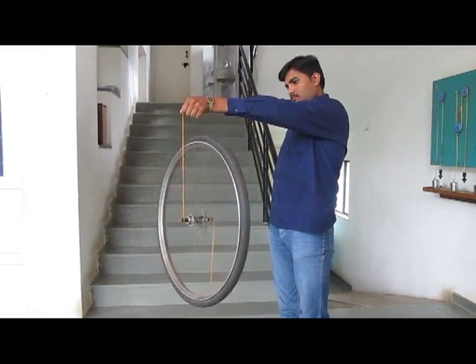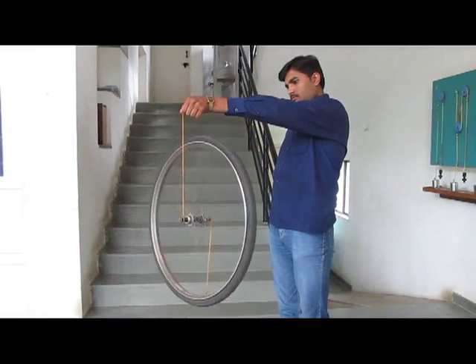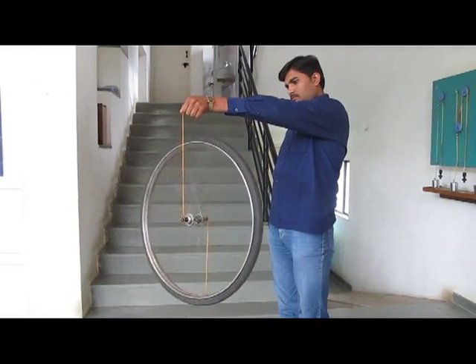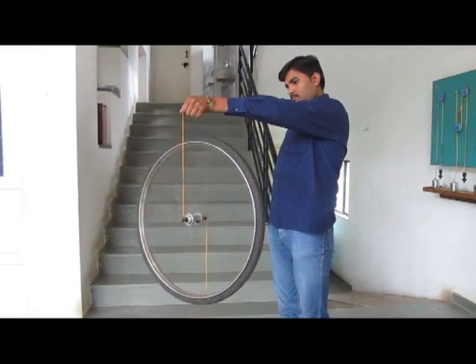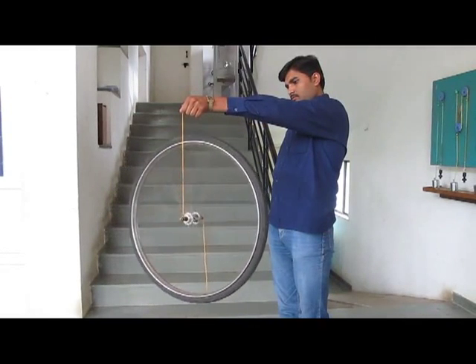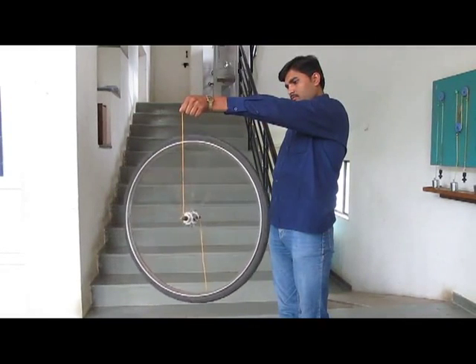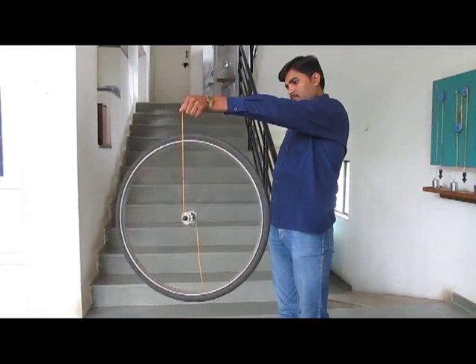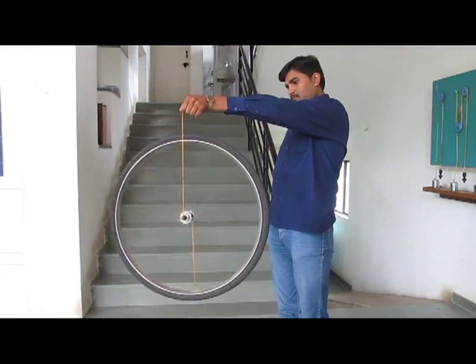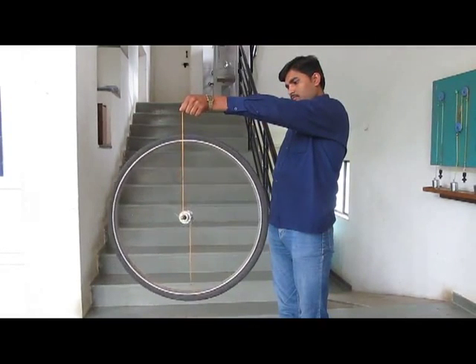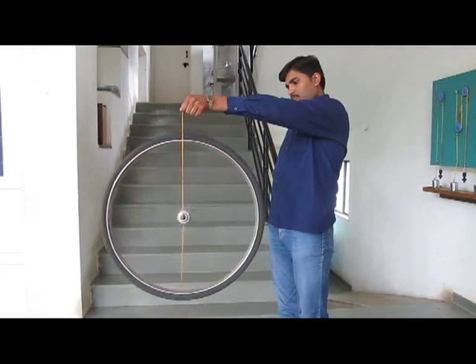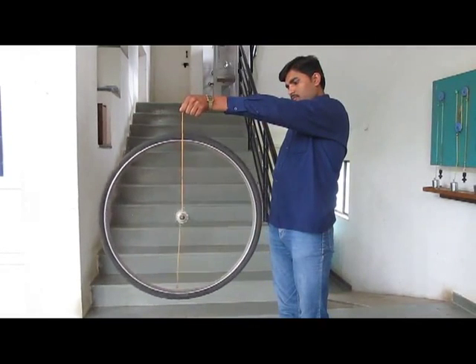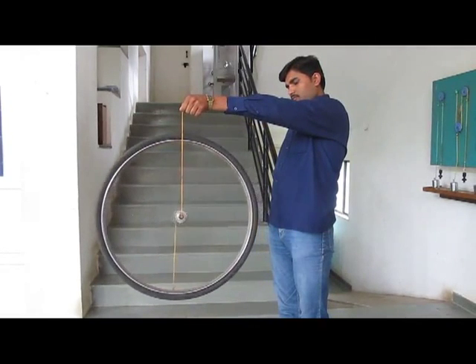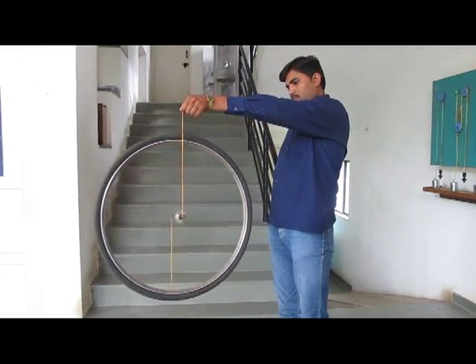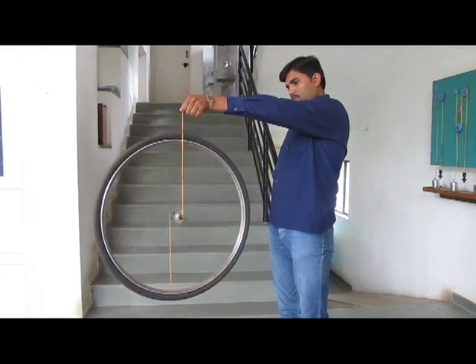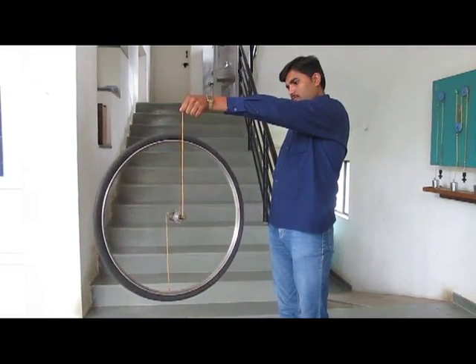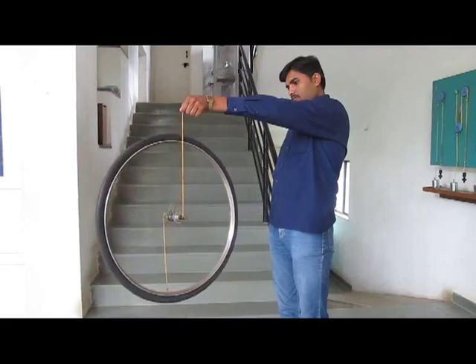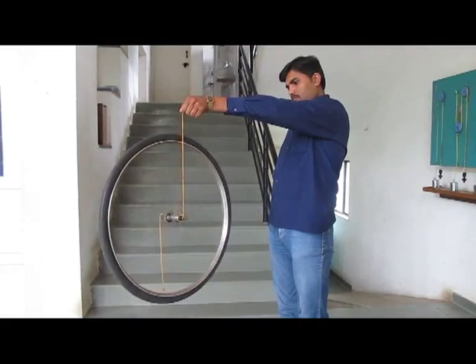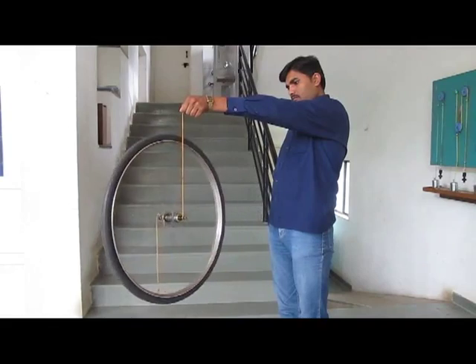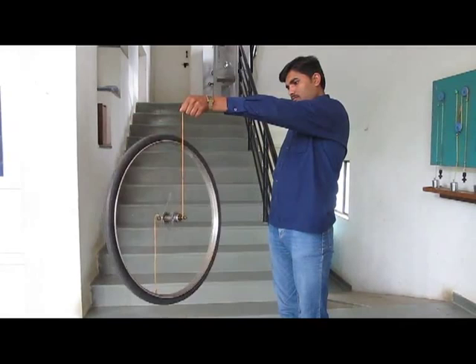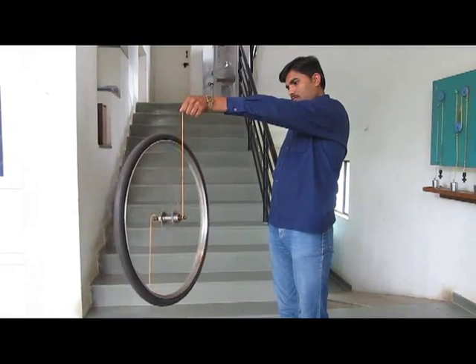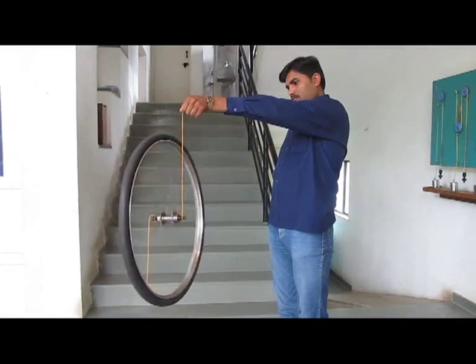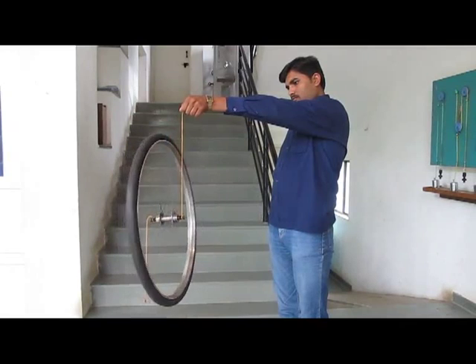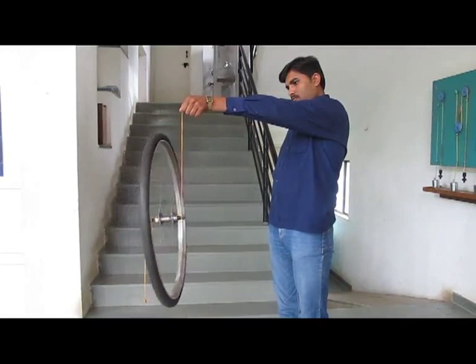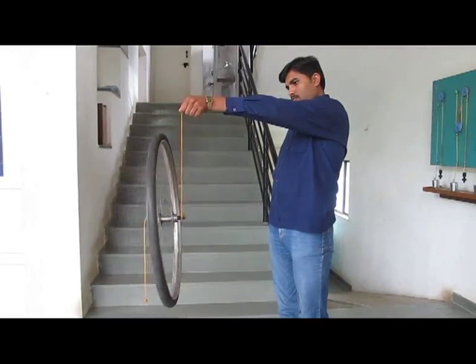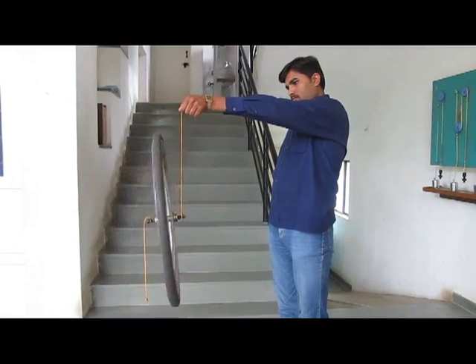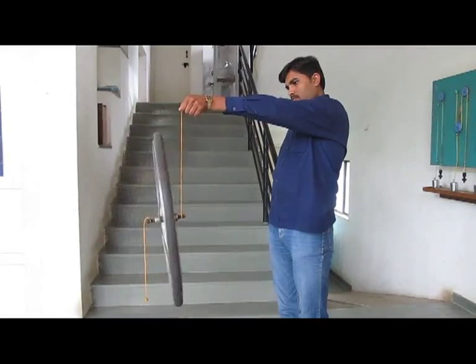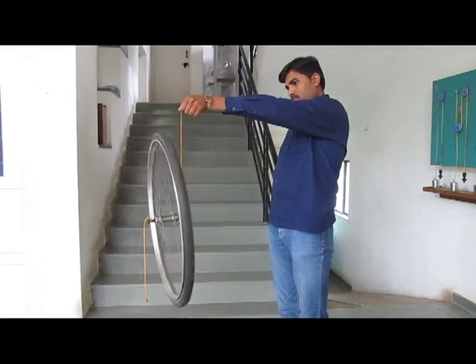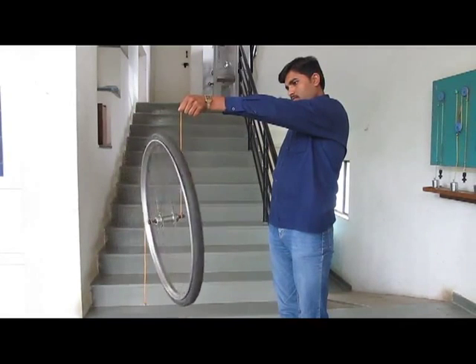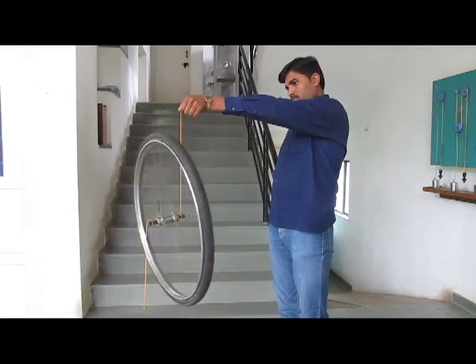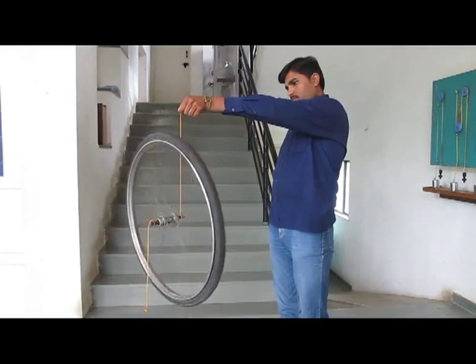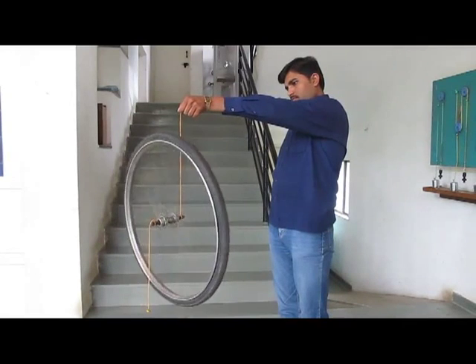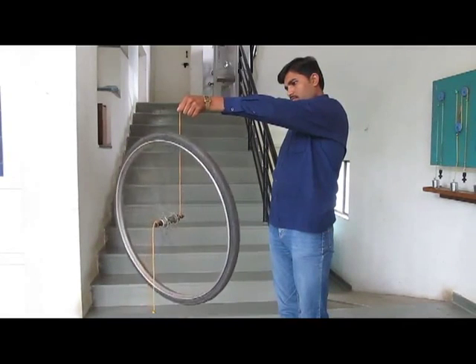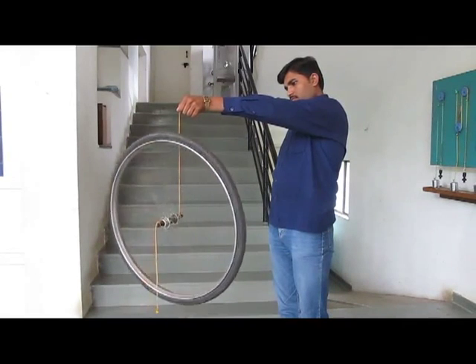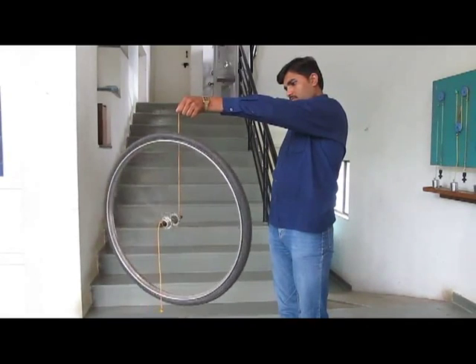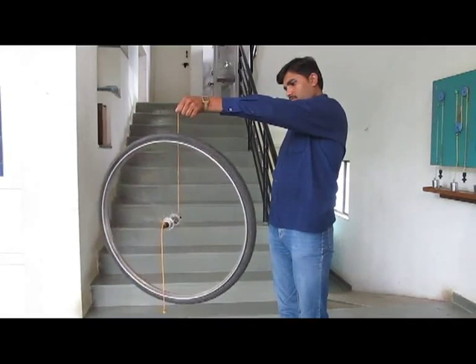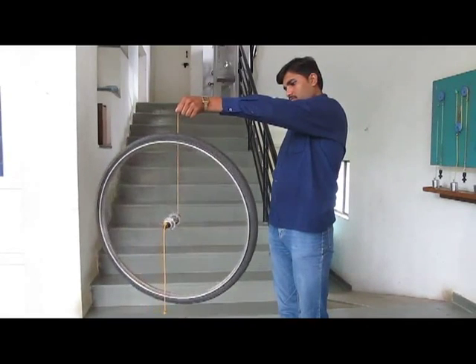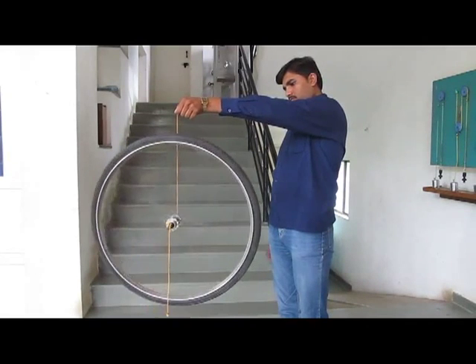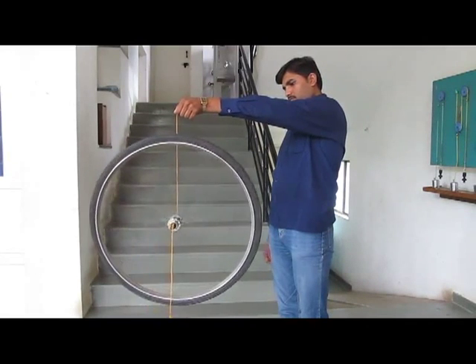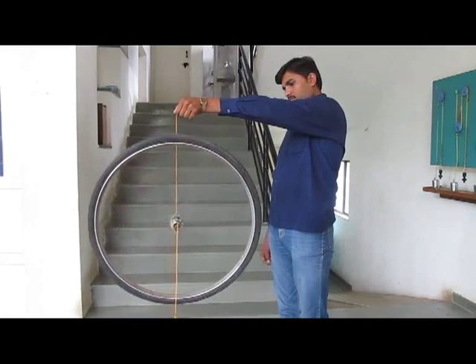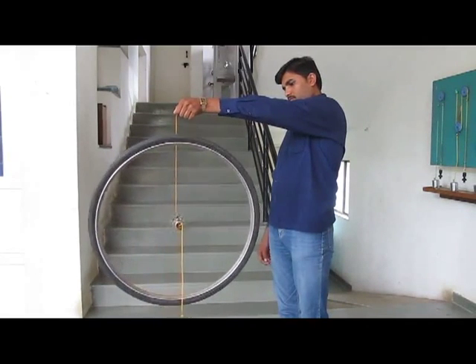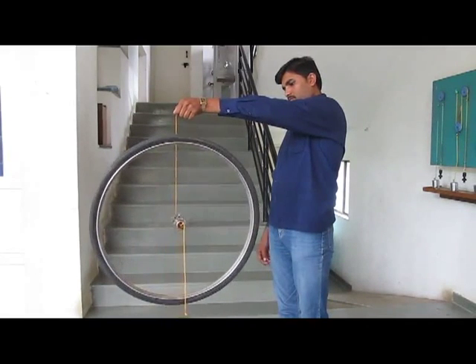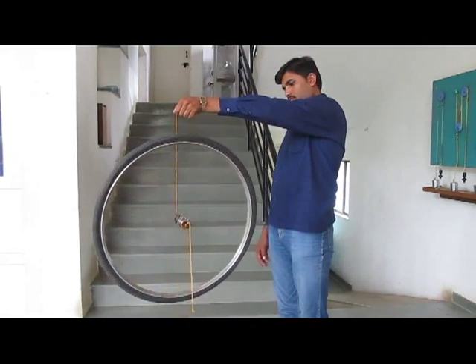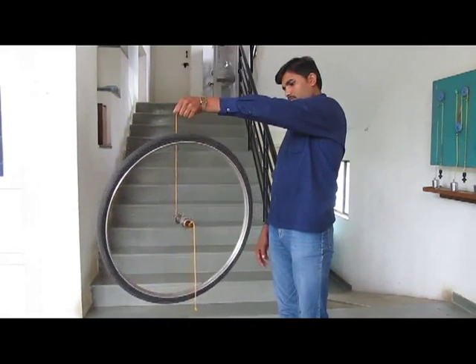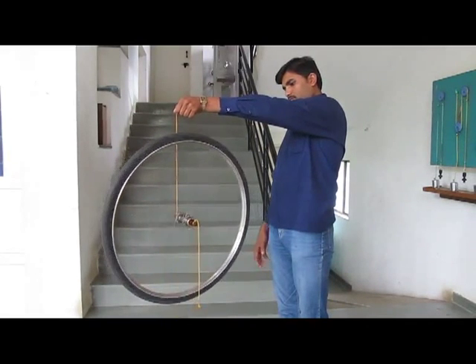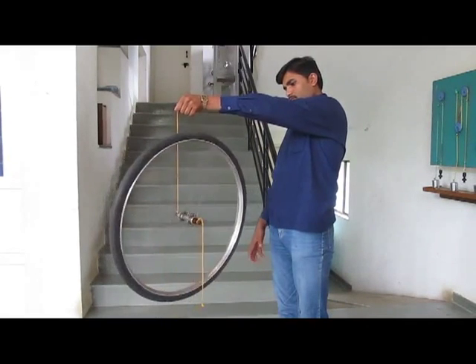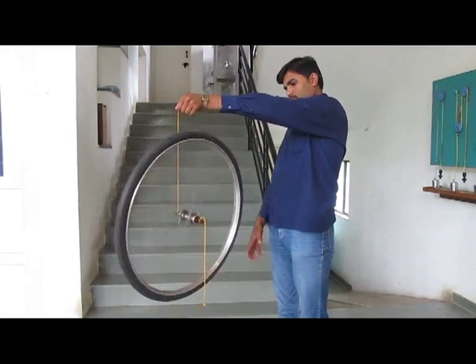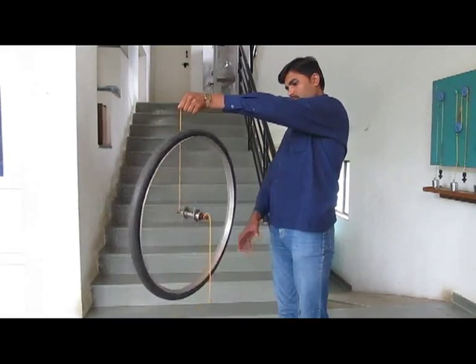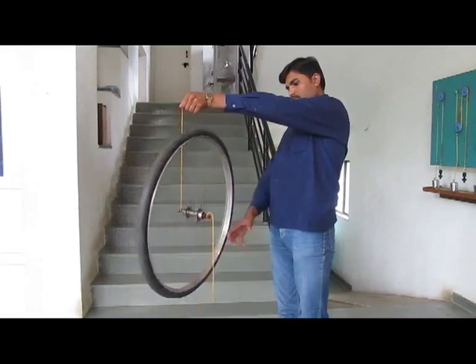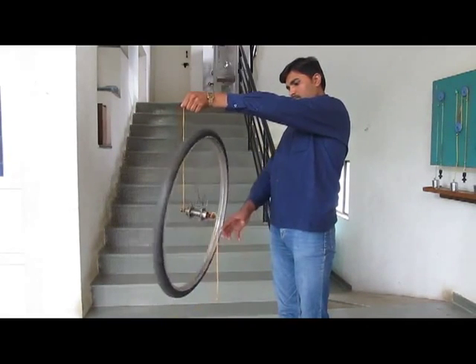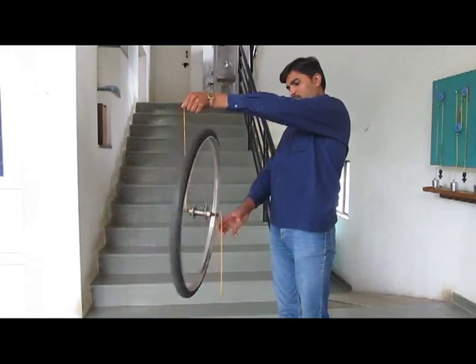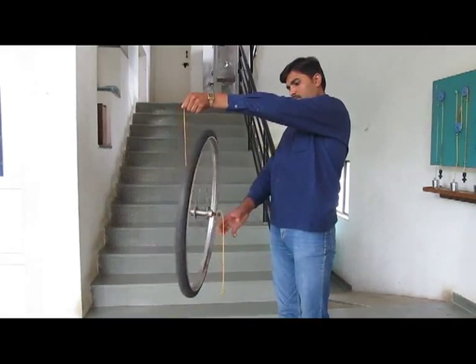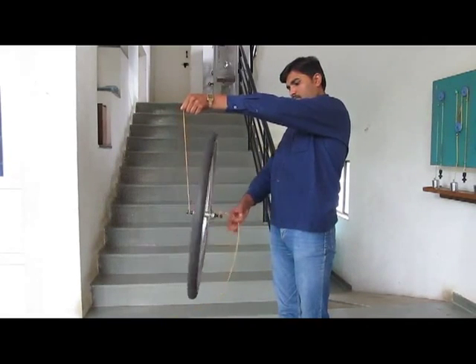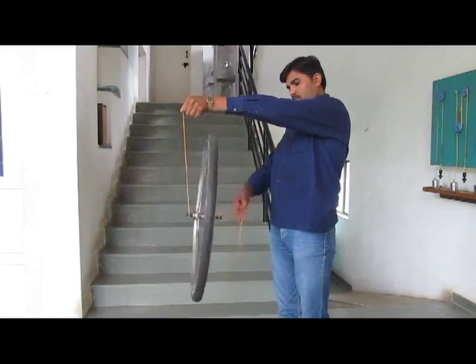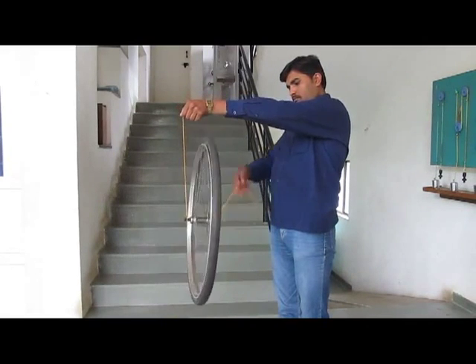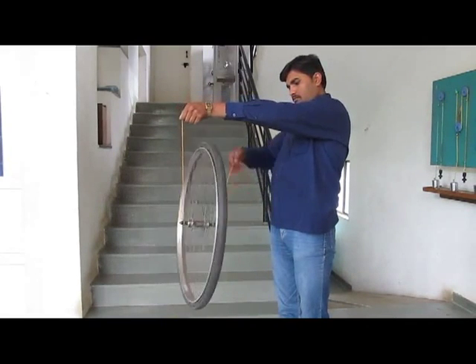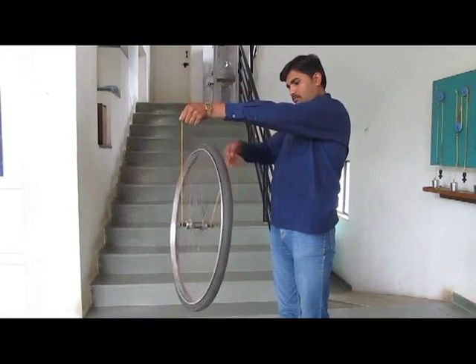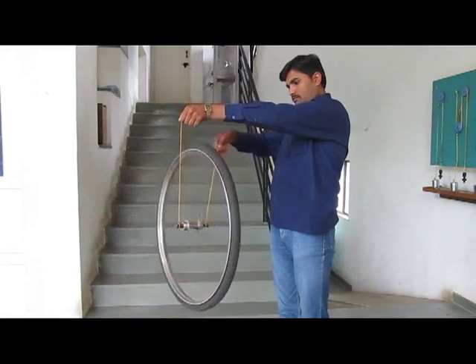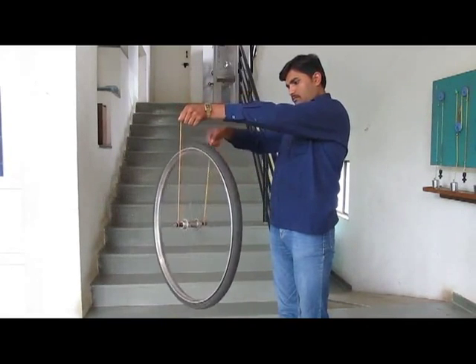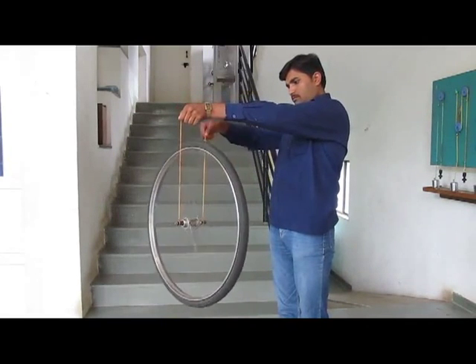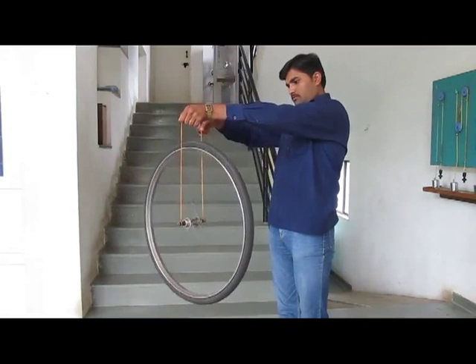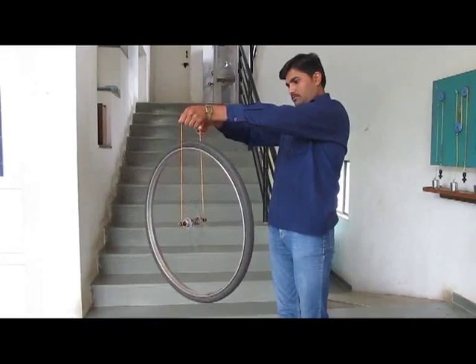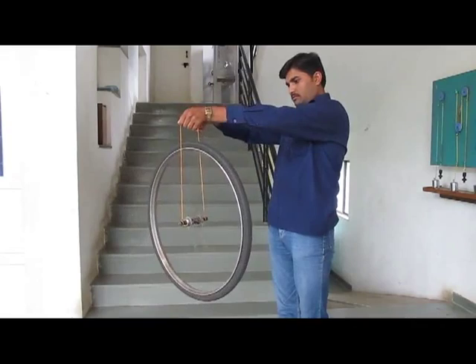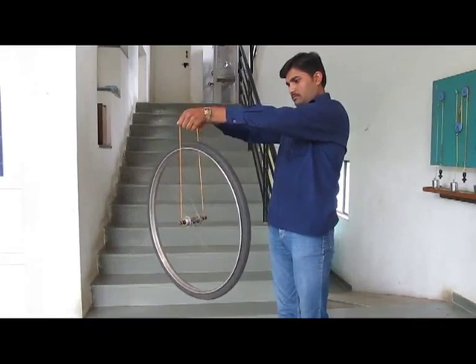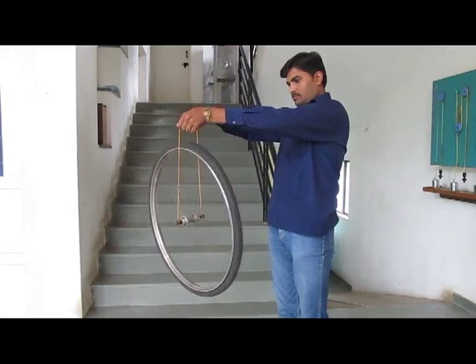Now this is very, very significant. This is used in gyroscopes, in rockets, in ships — everywhere.